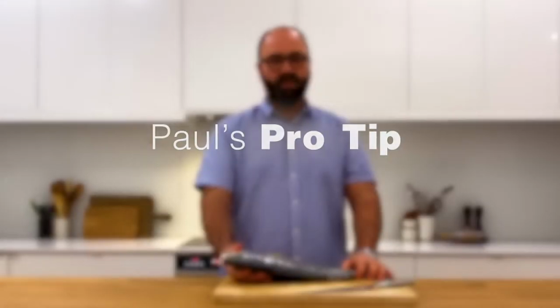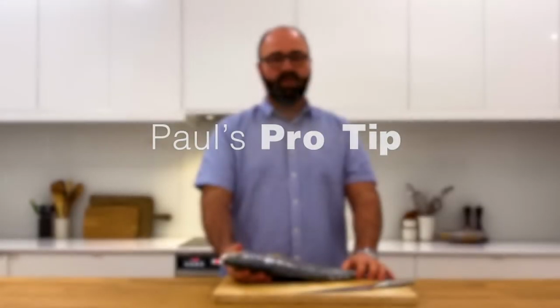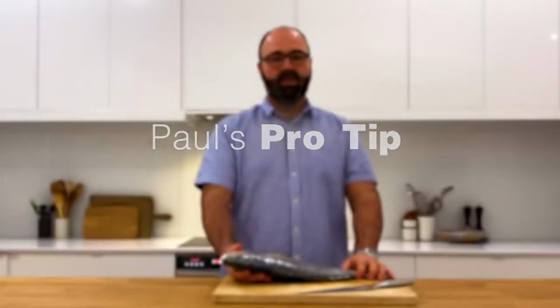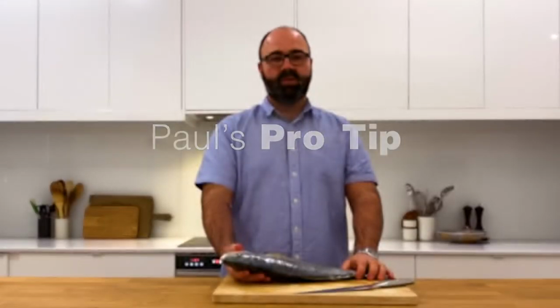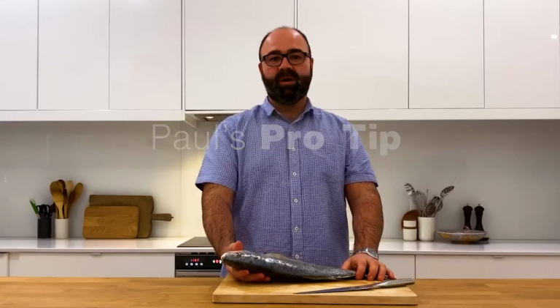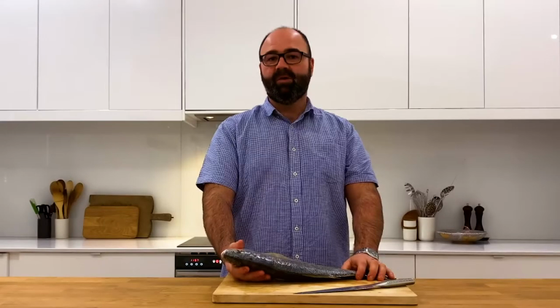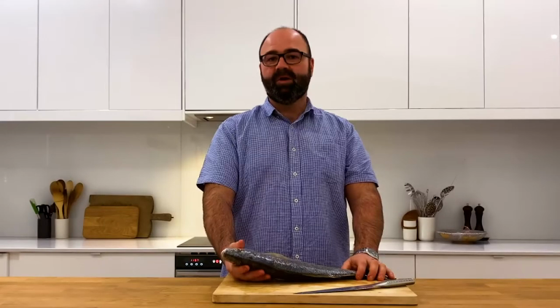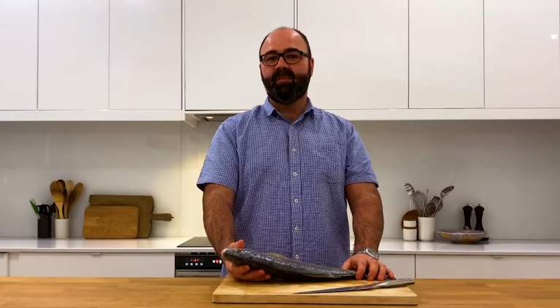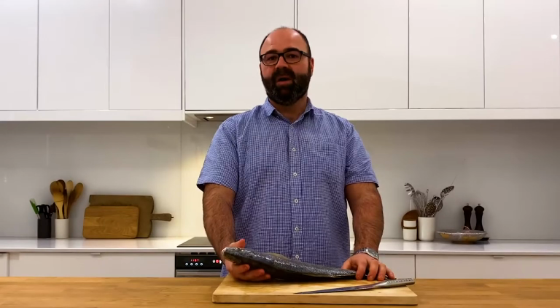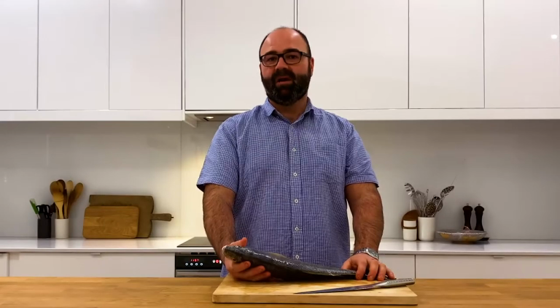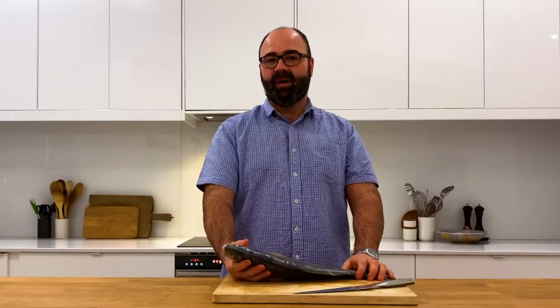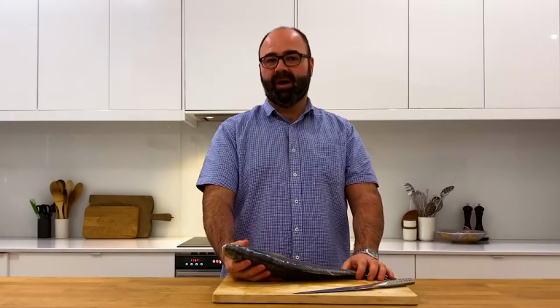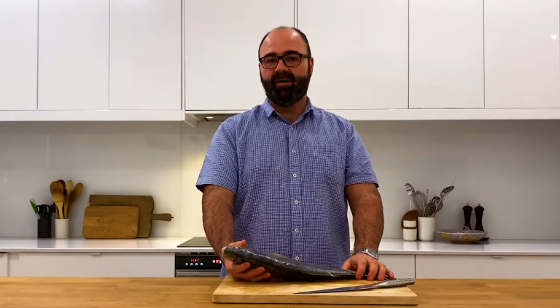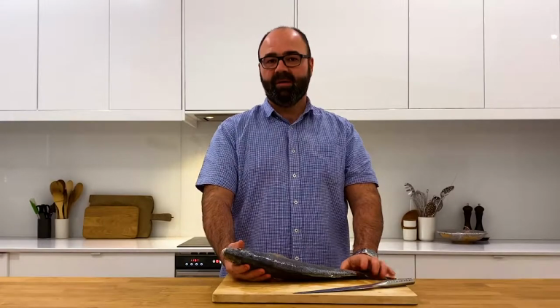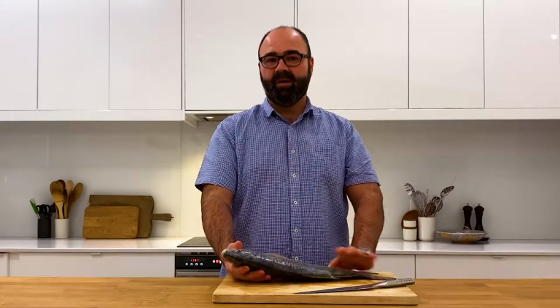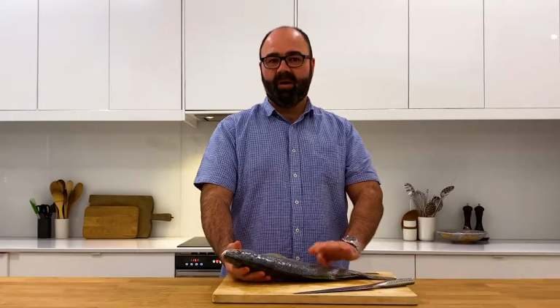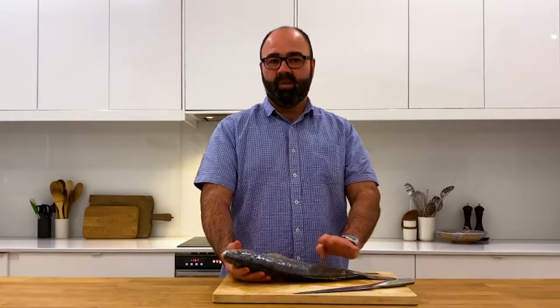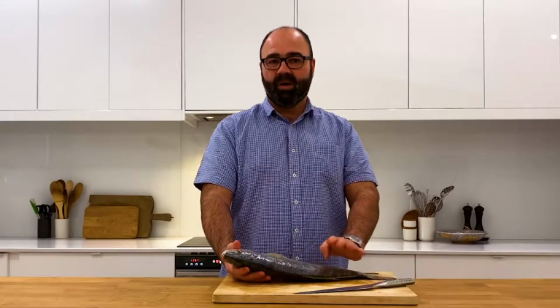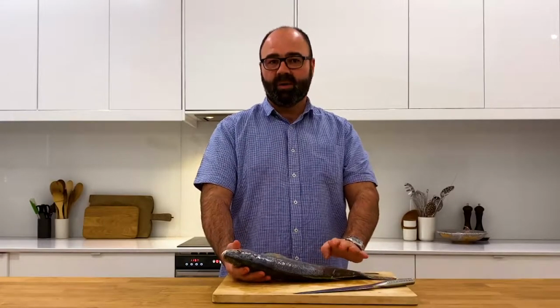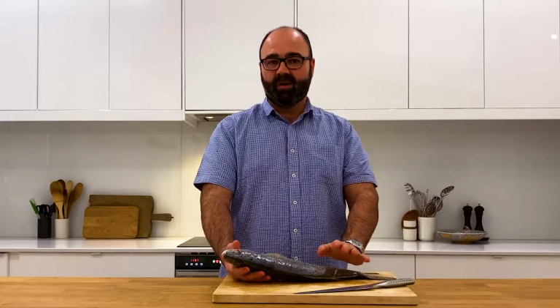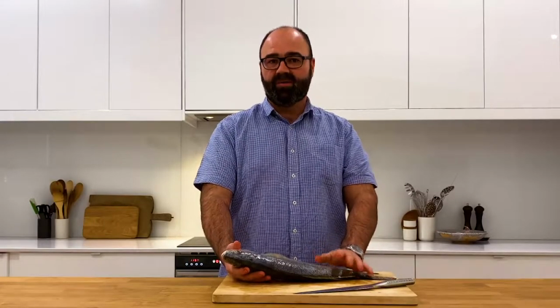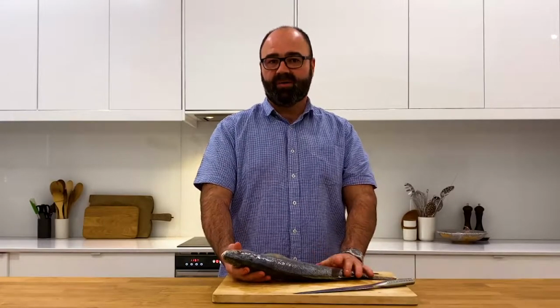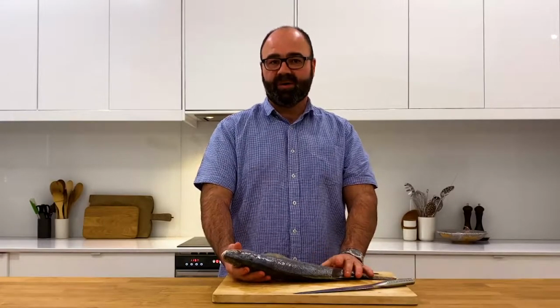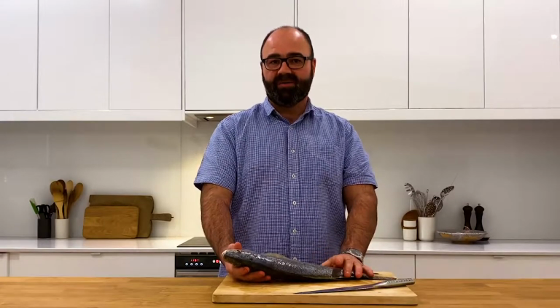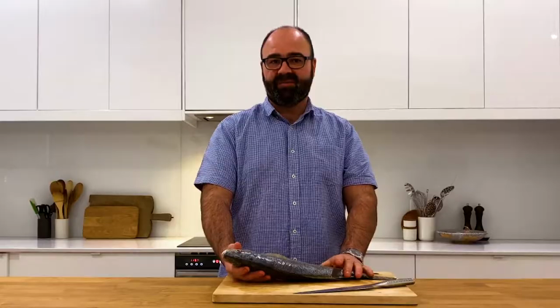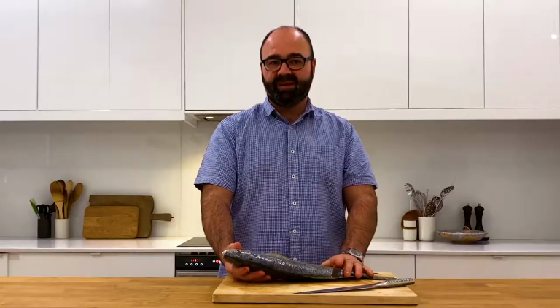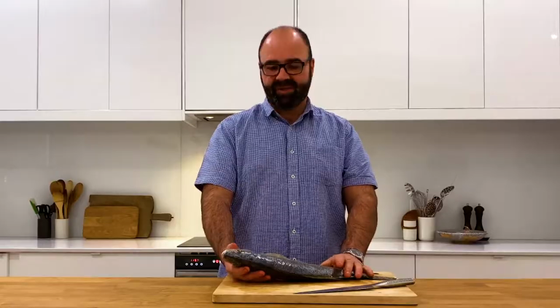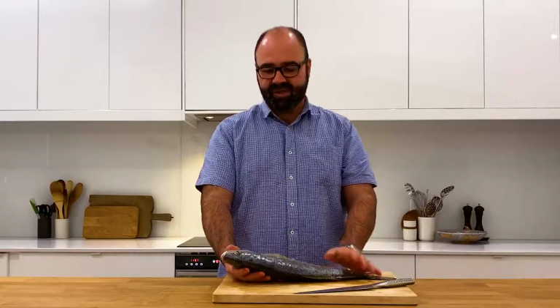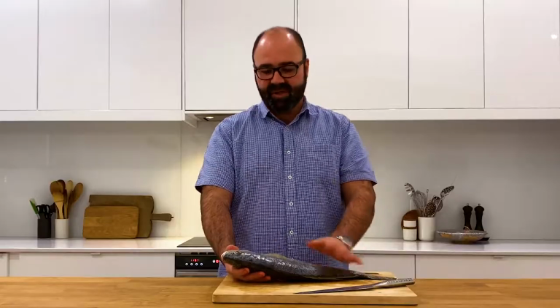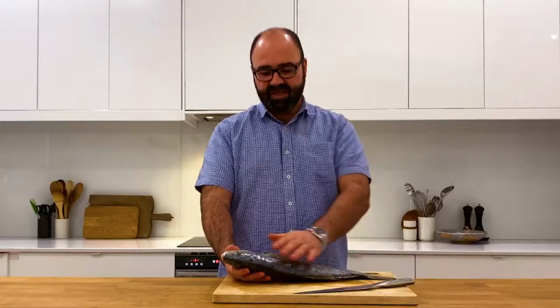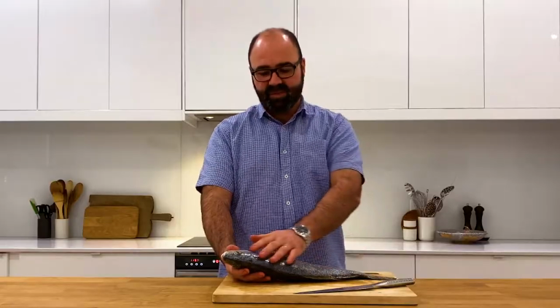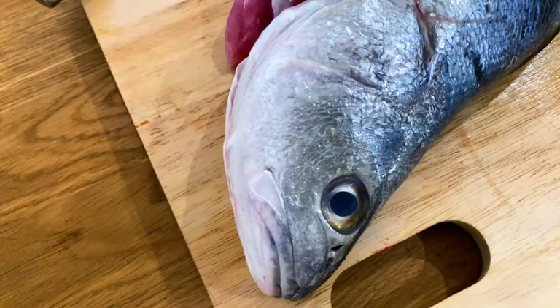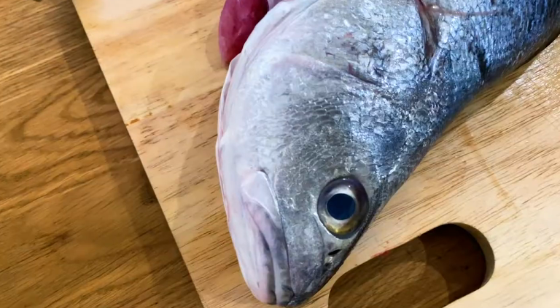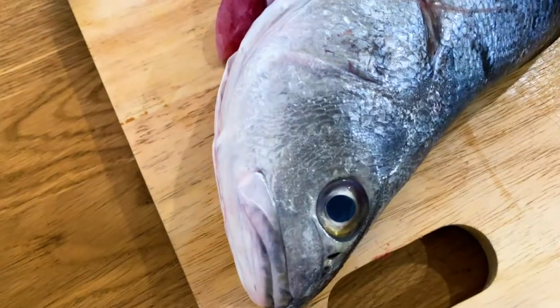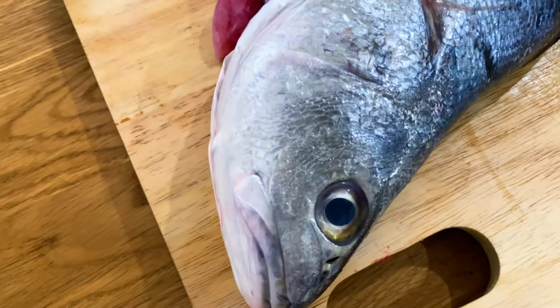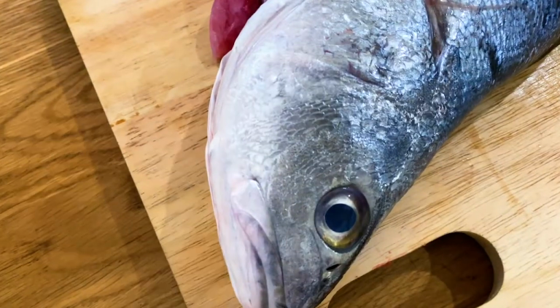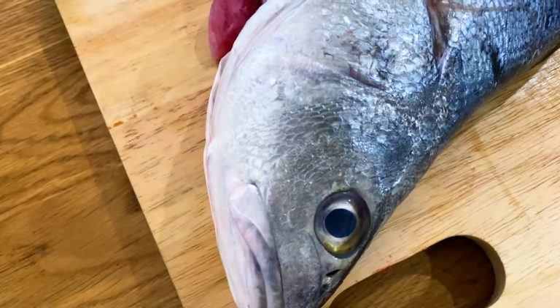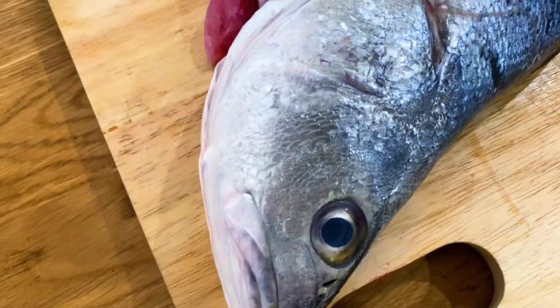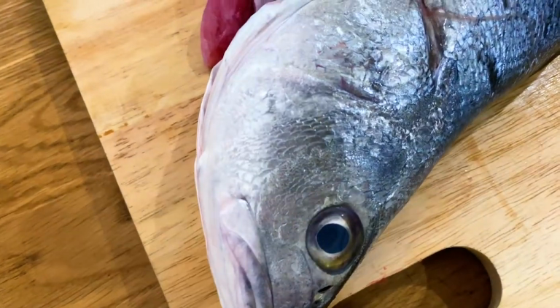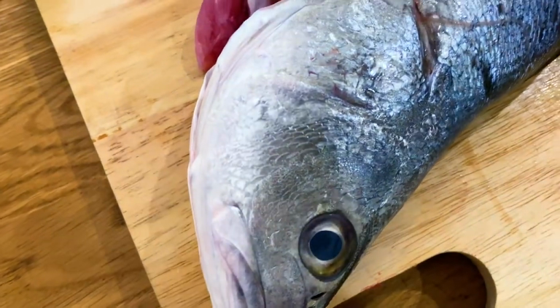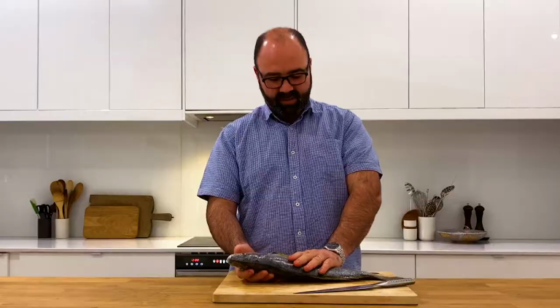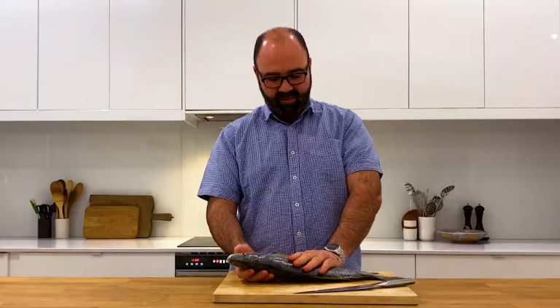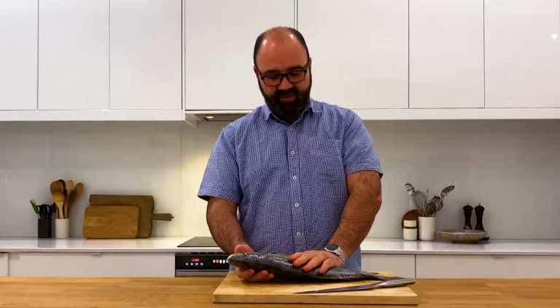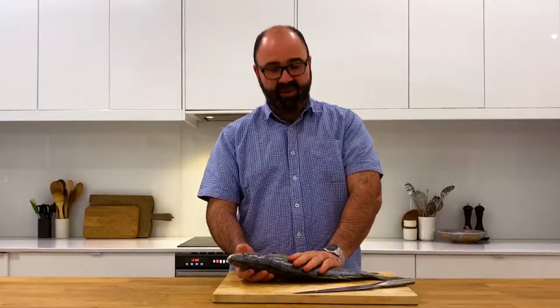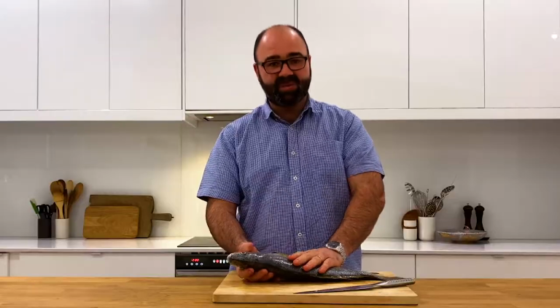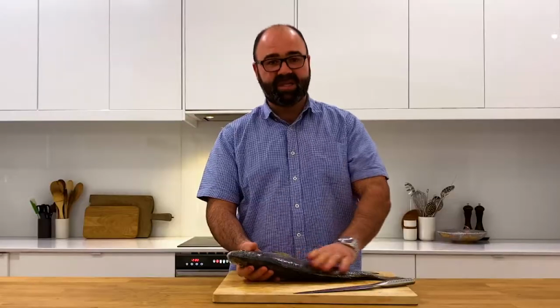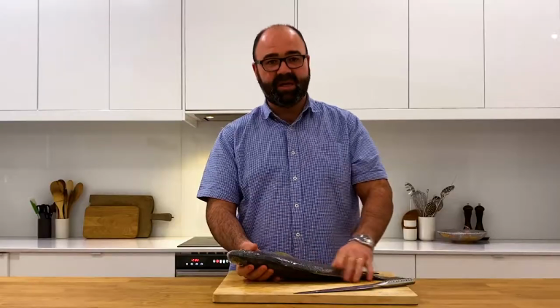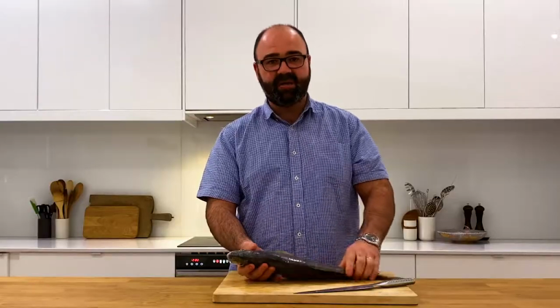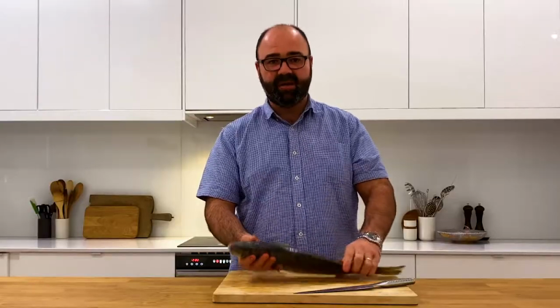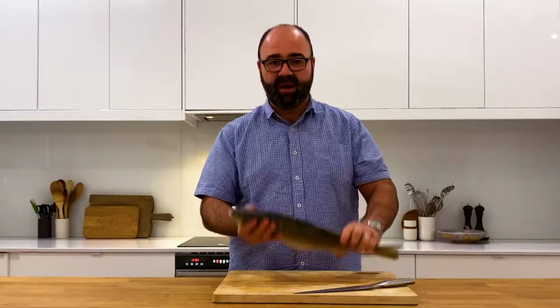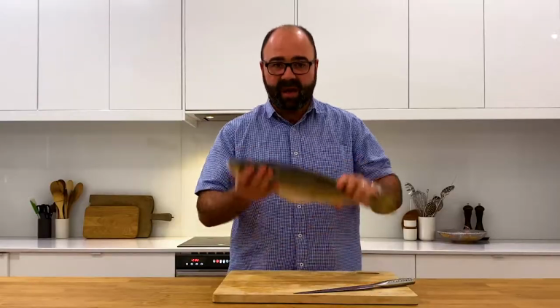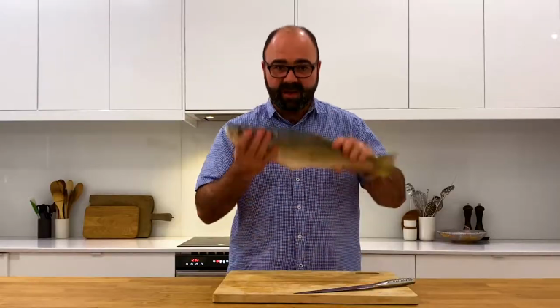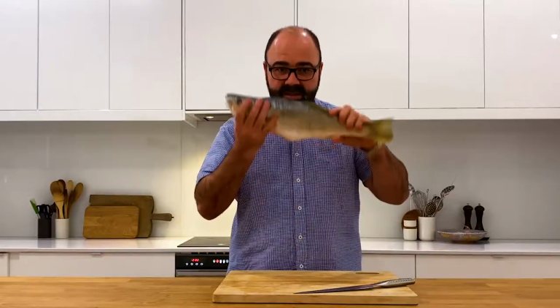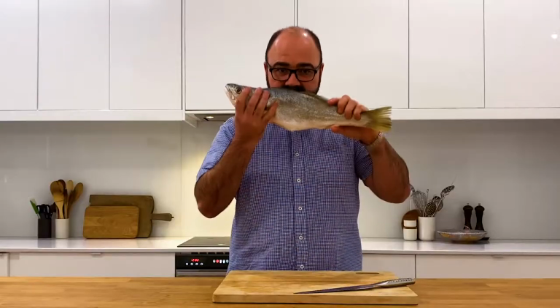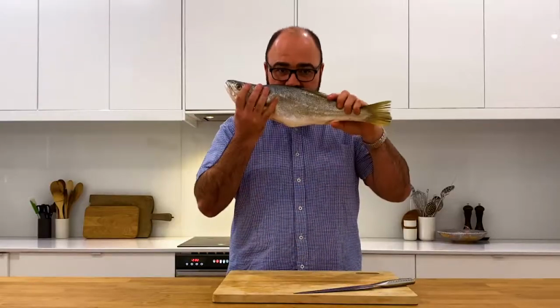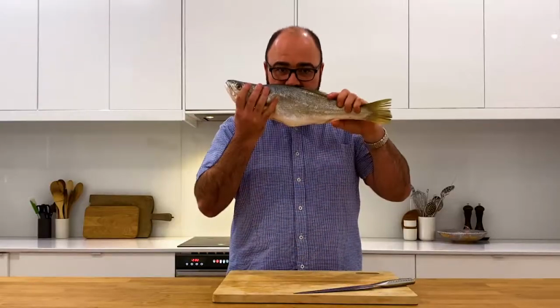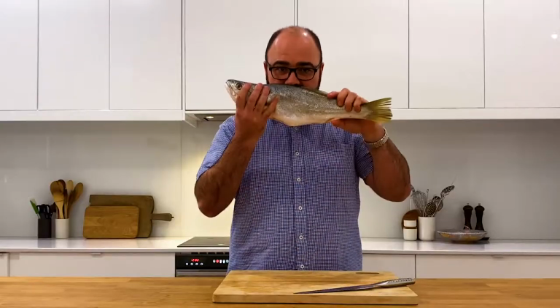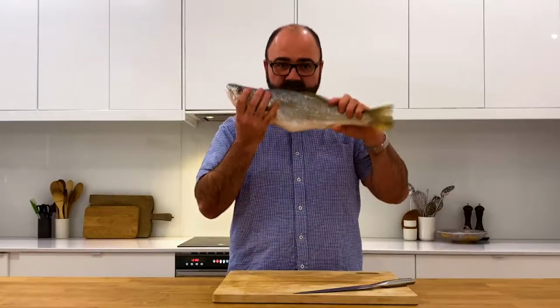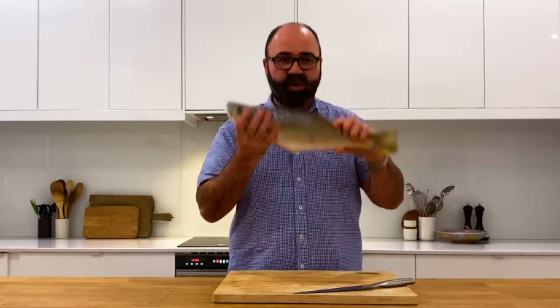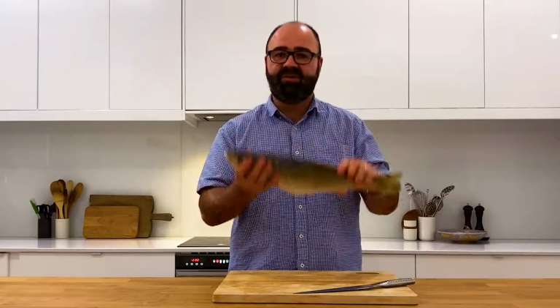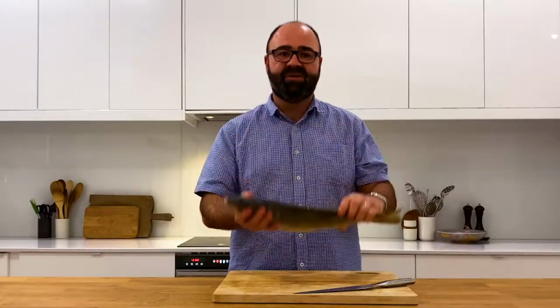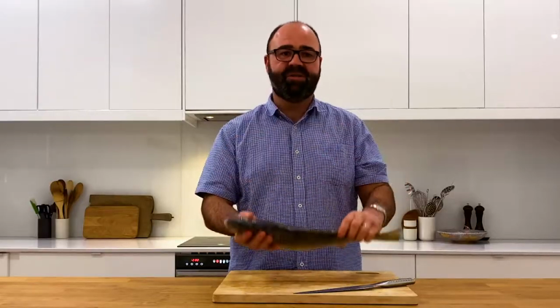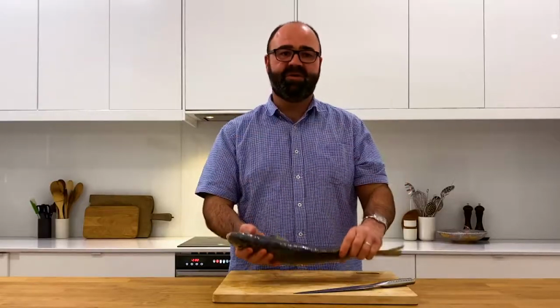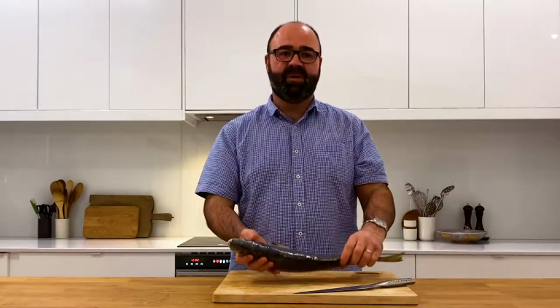When cooking Mulloway, what you want to look for in a fish is beautiful clear eyes, firm skin, and no fishy smell.